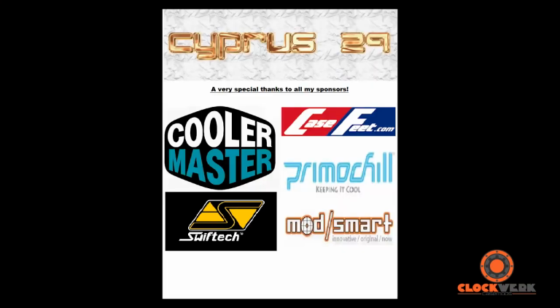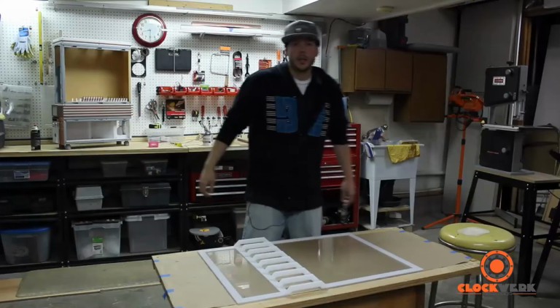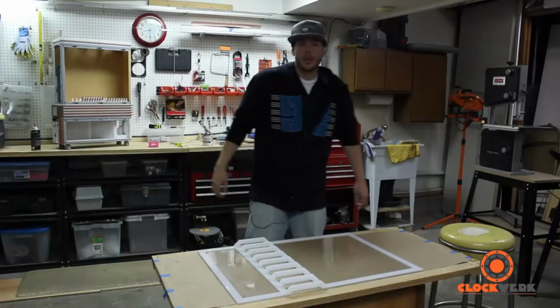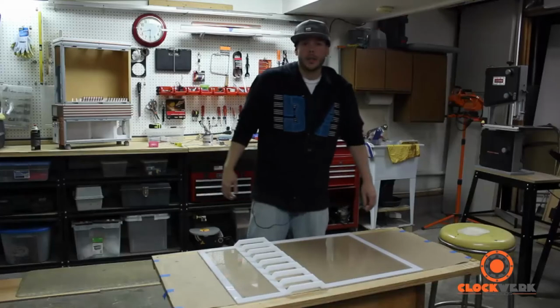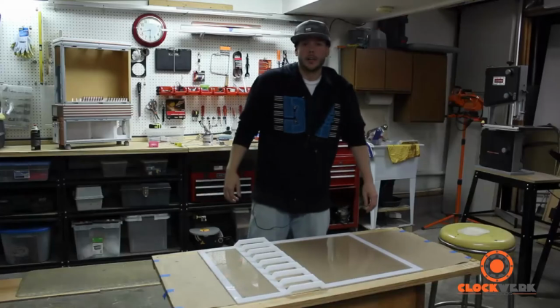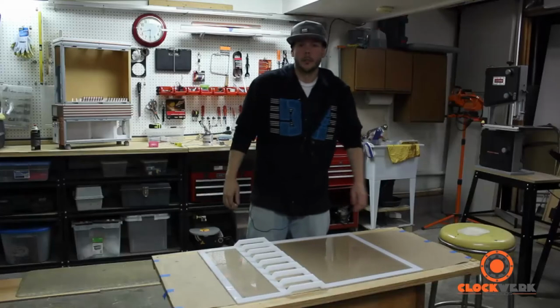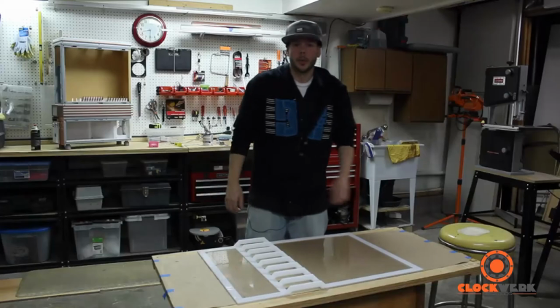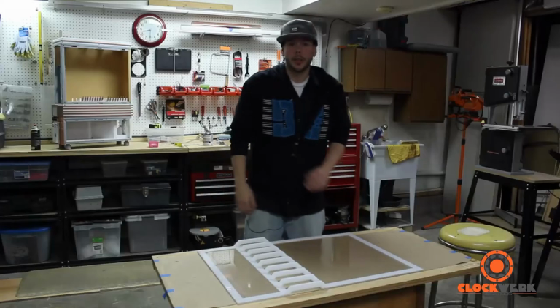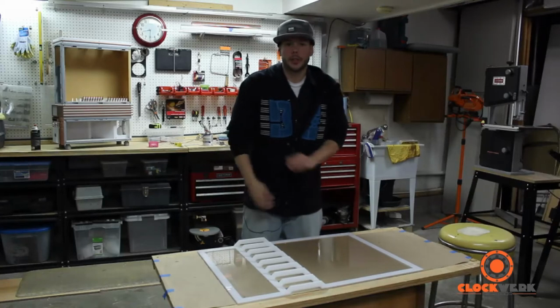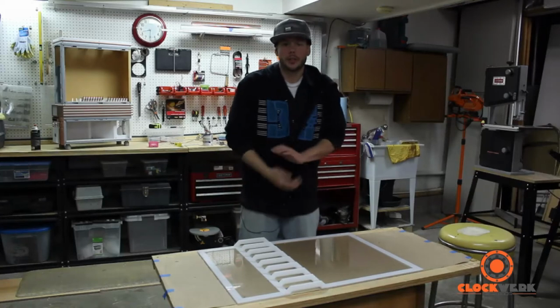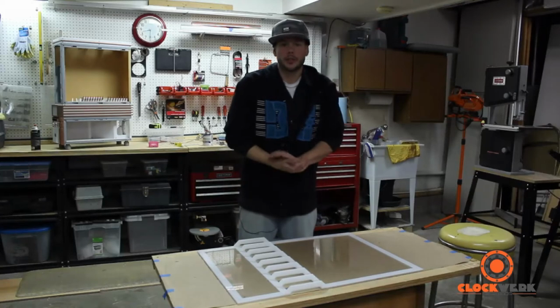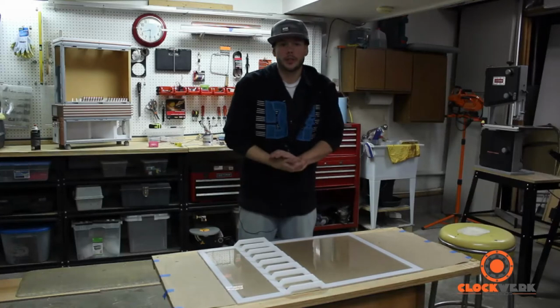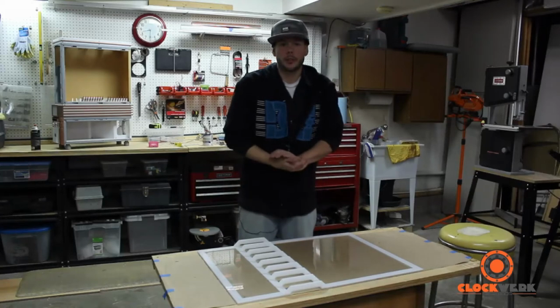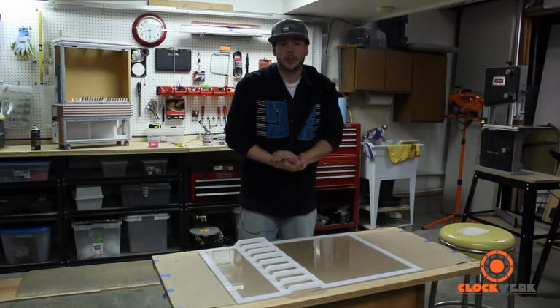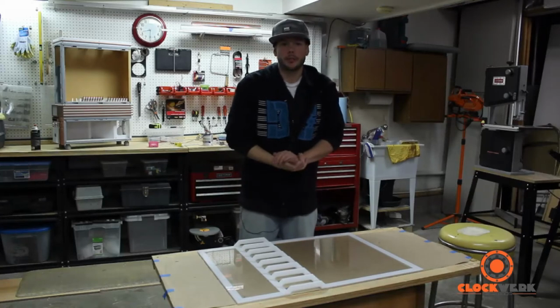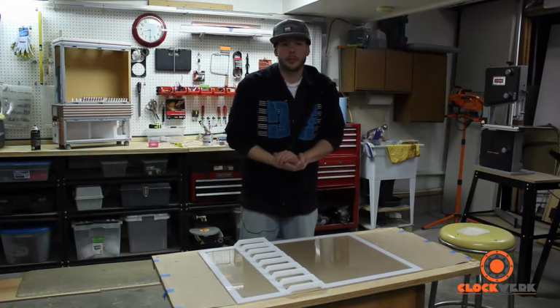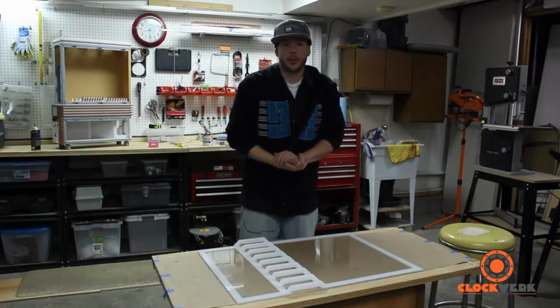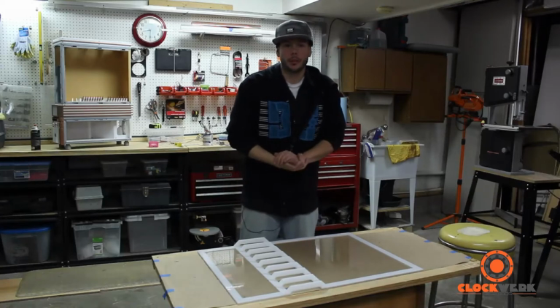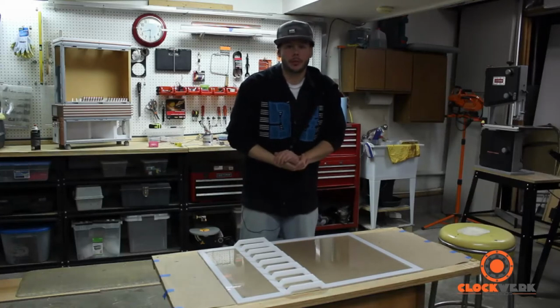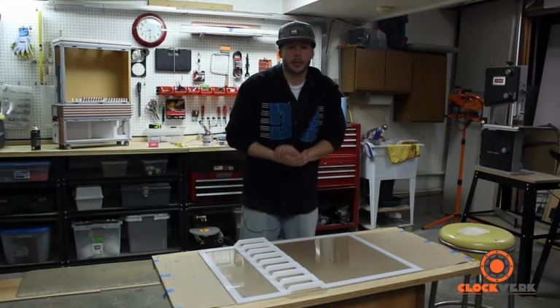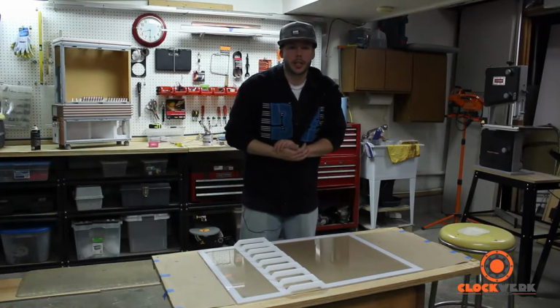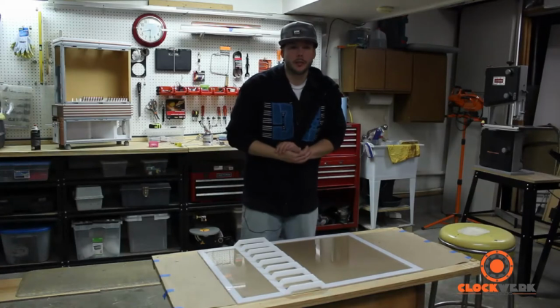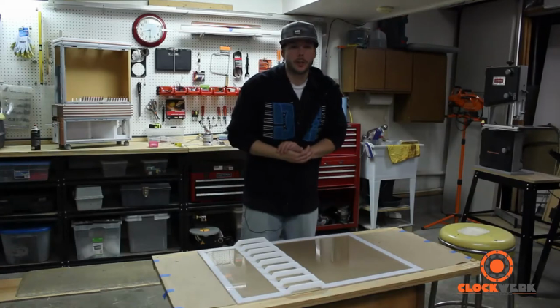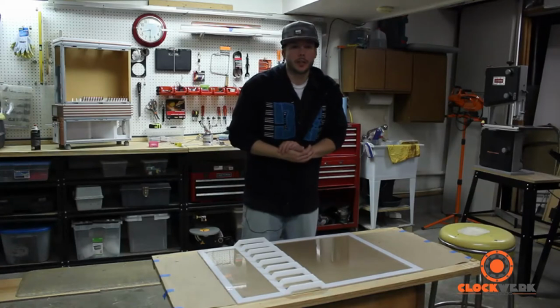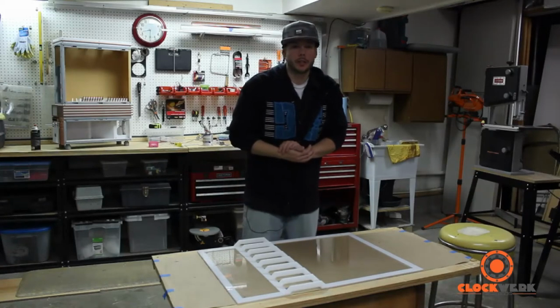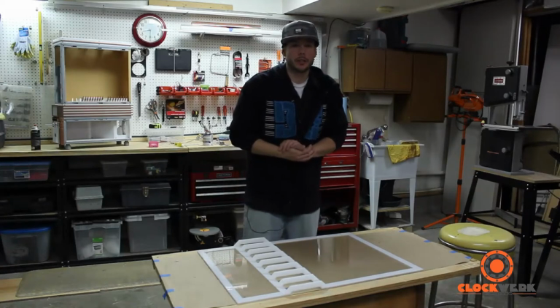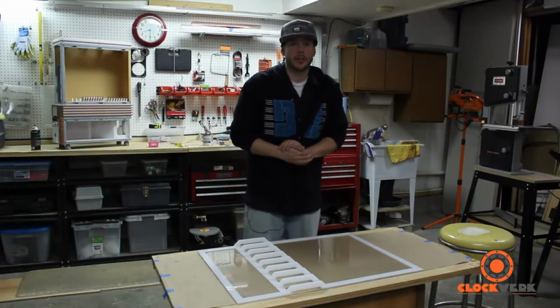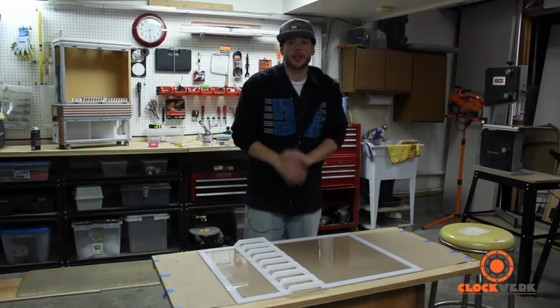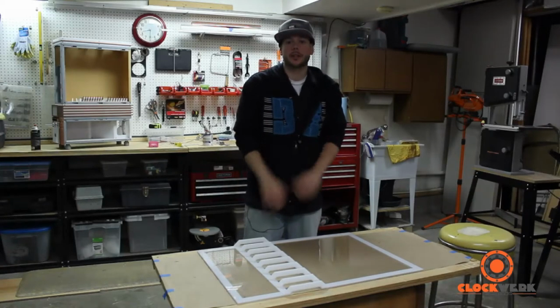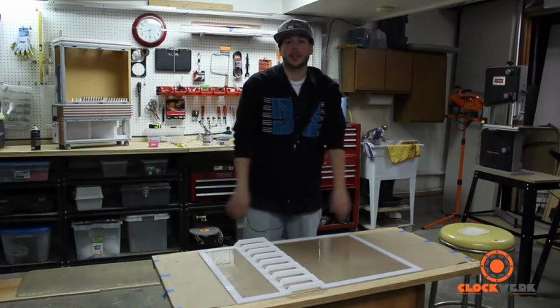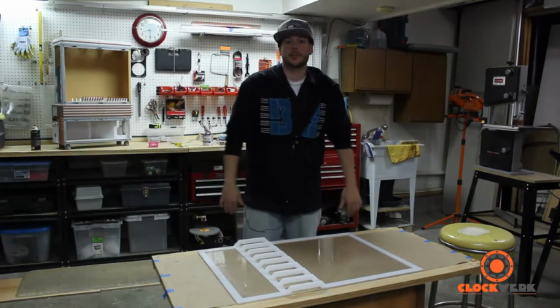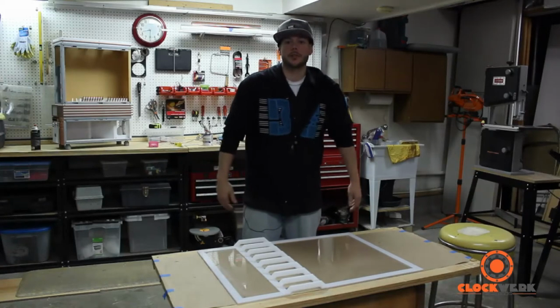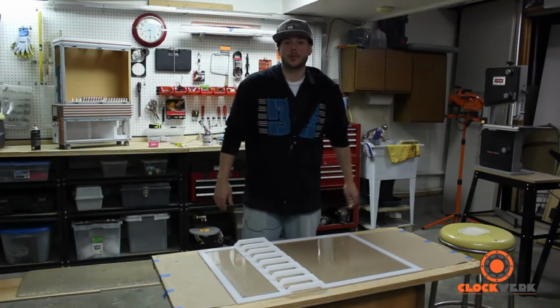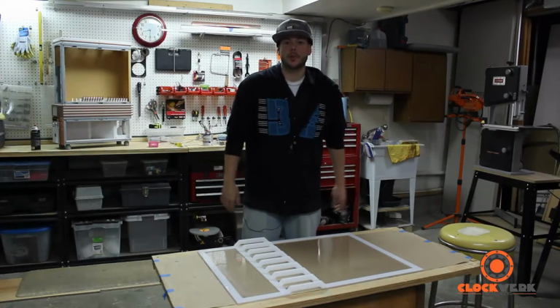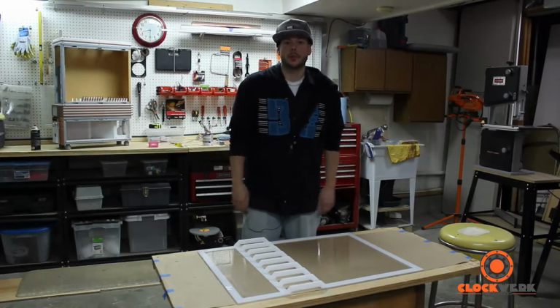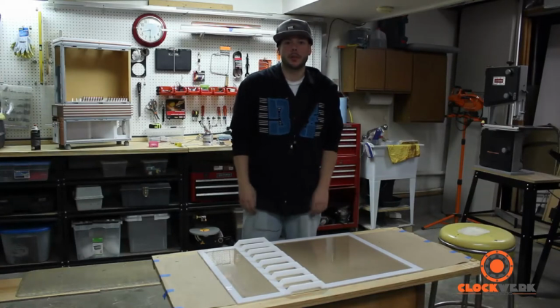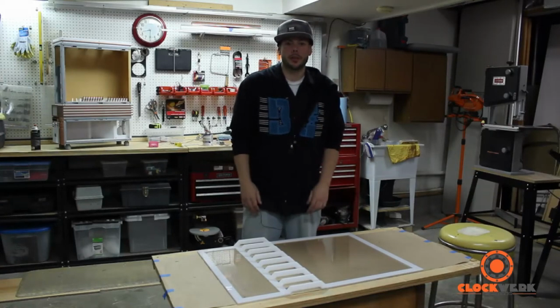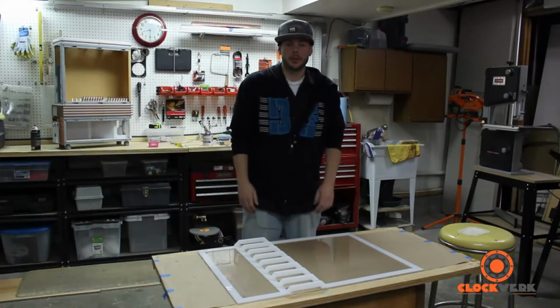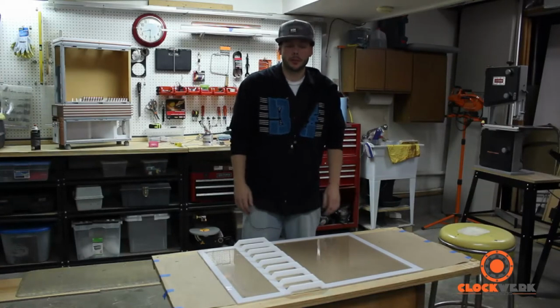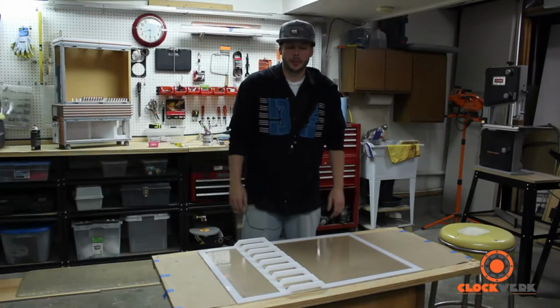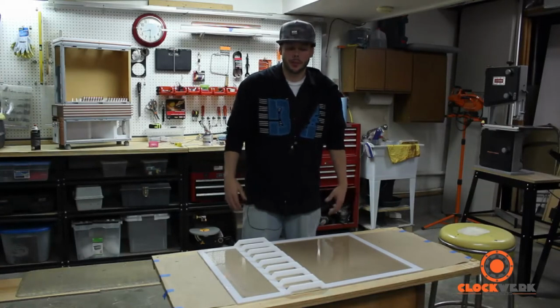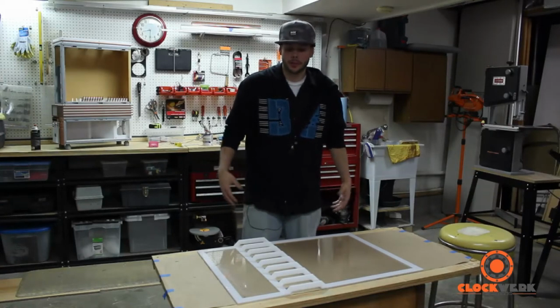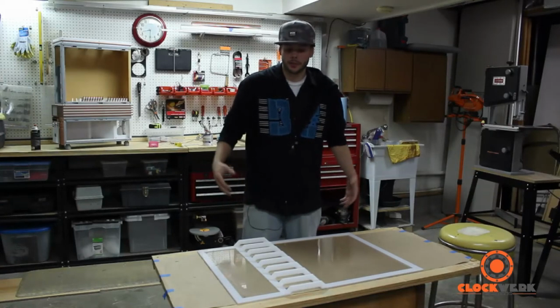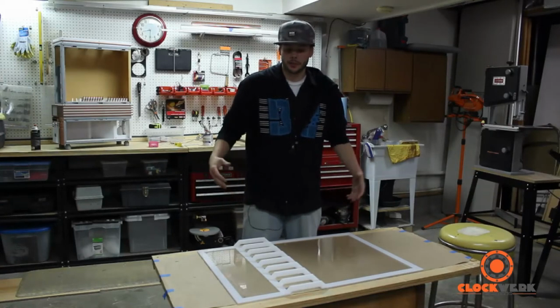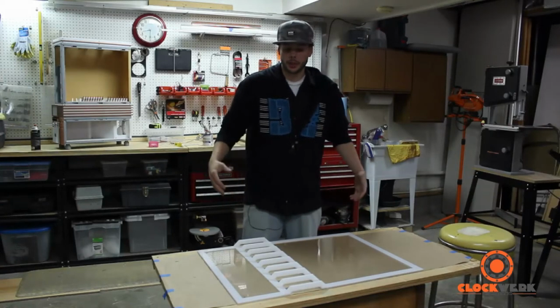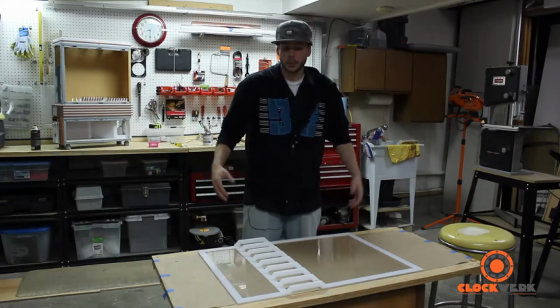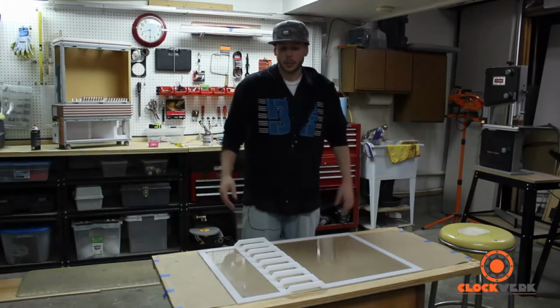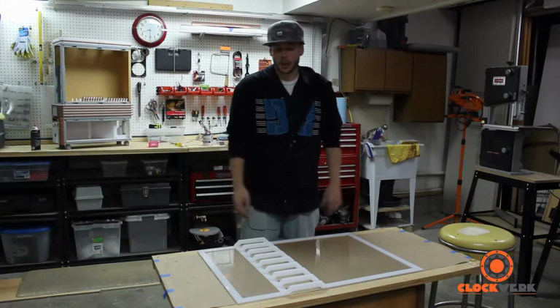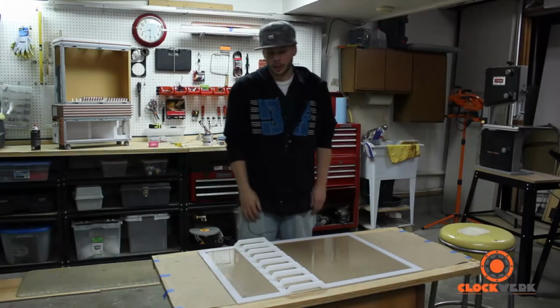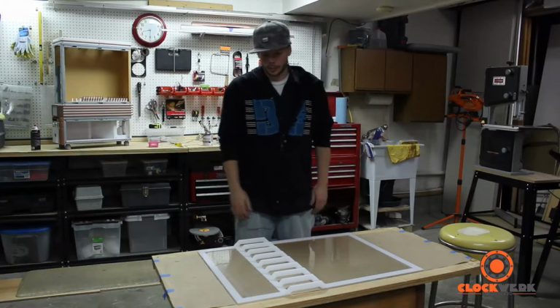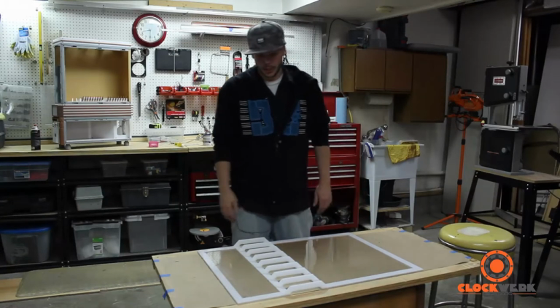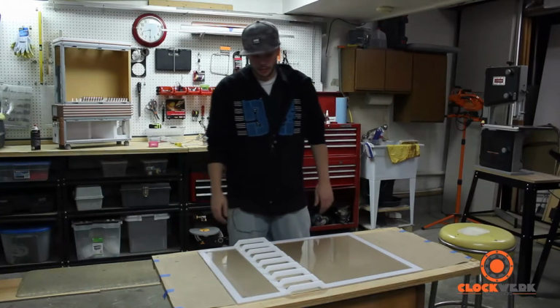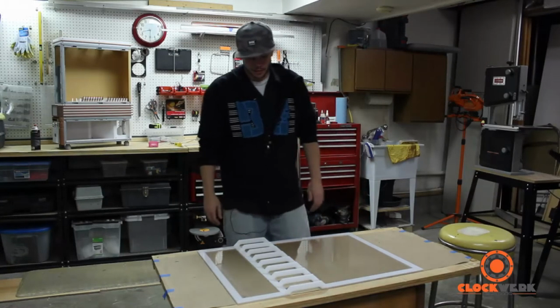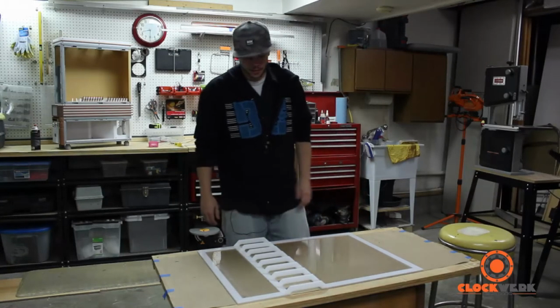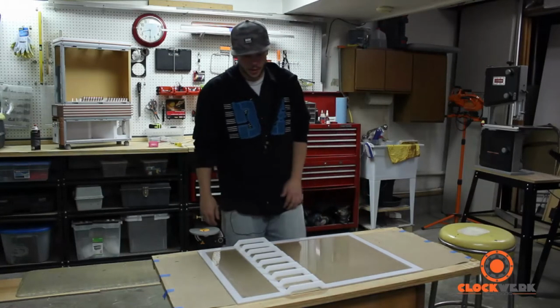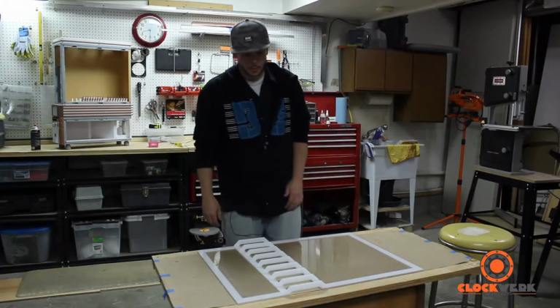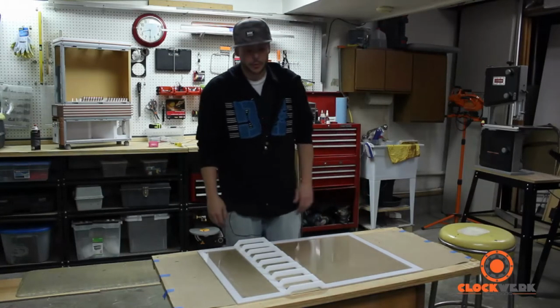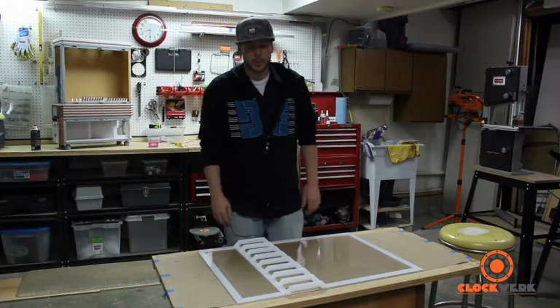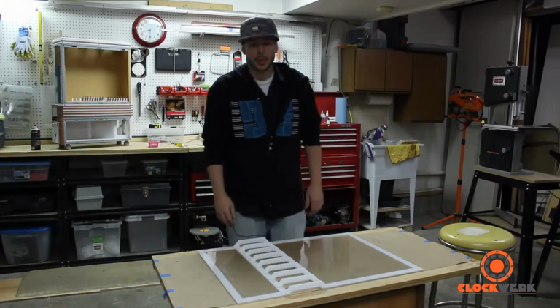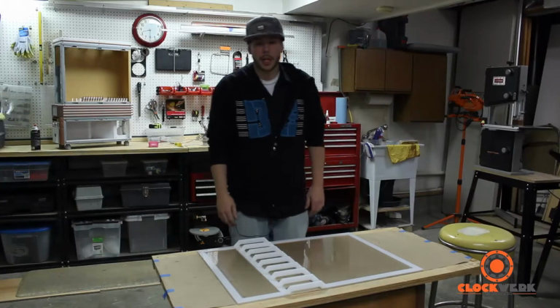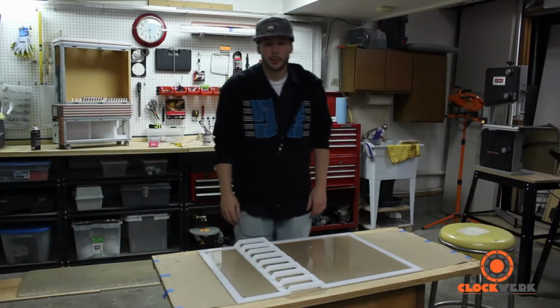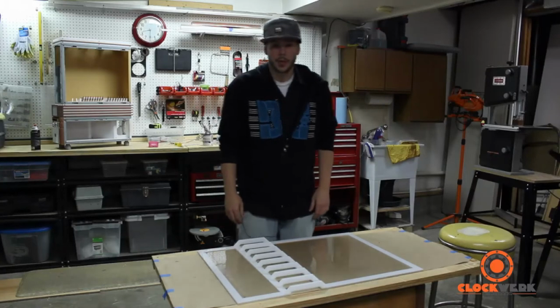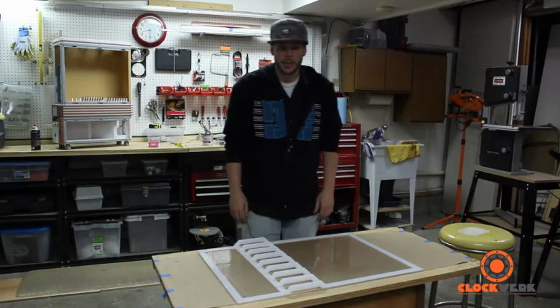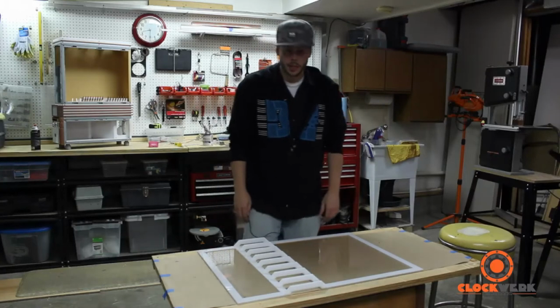Hey everybody, Jim here from Clockwork Case Mod. Thanks for joining me for another video log update for the Cypress 29 project.